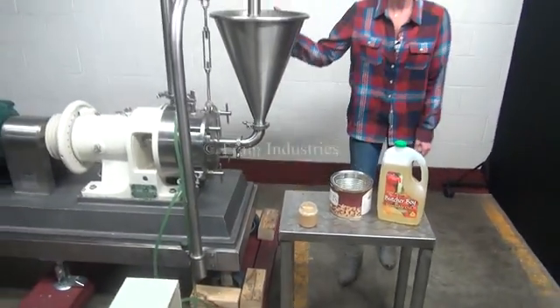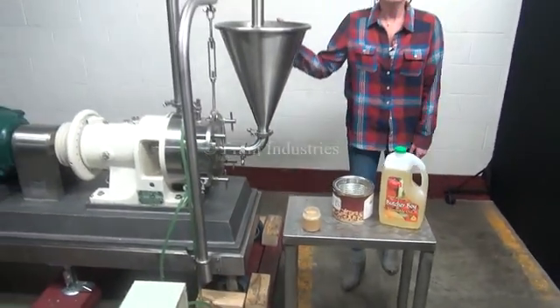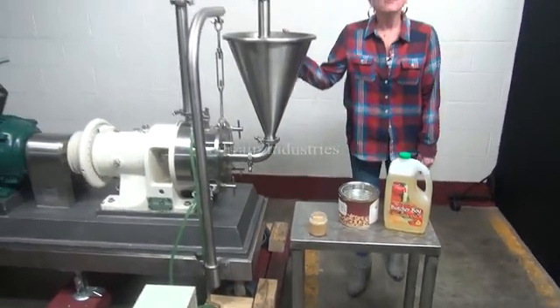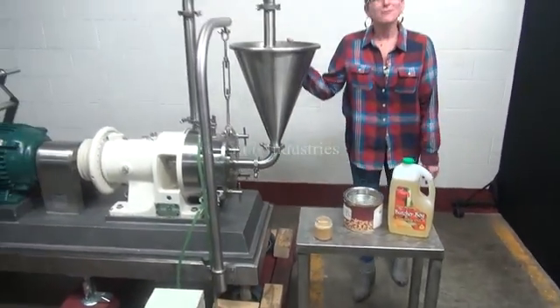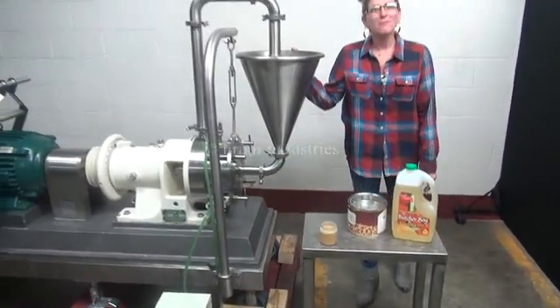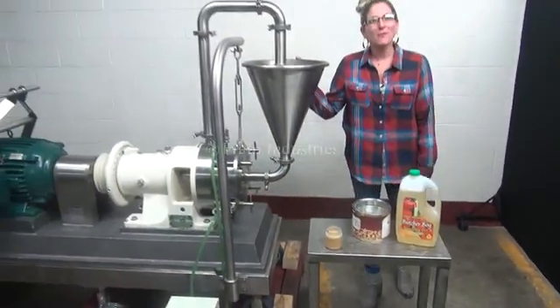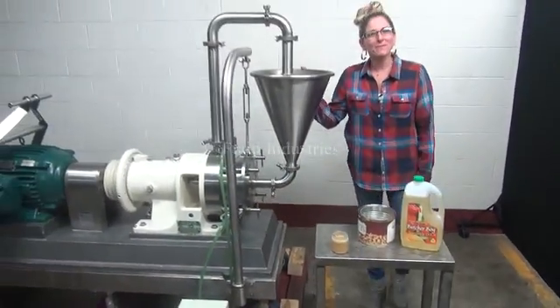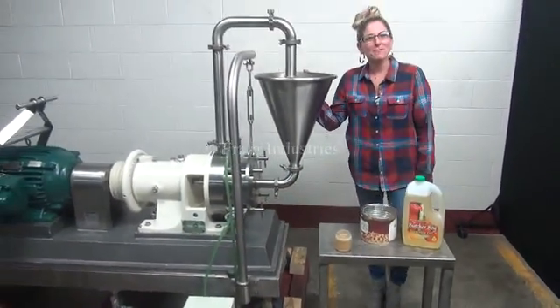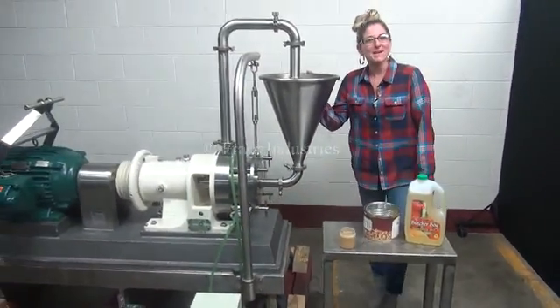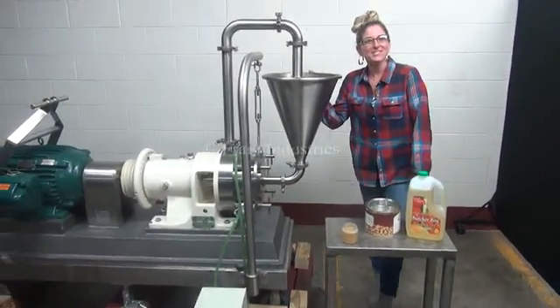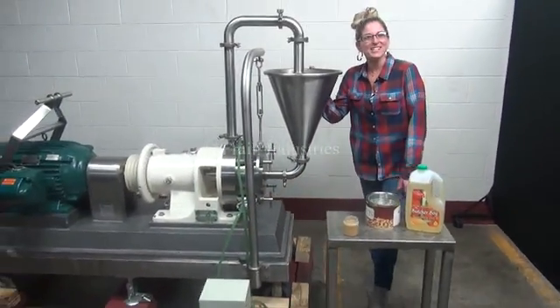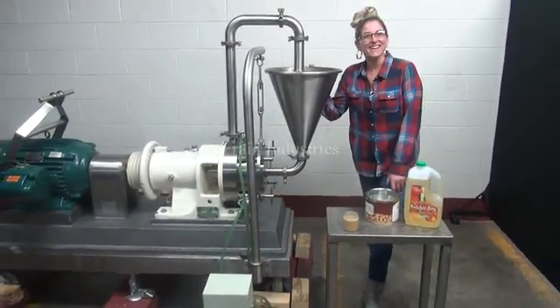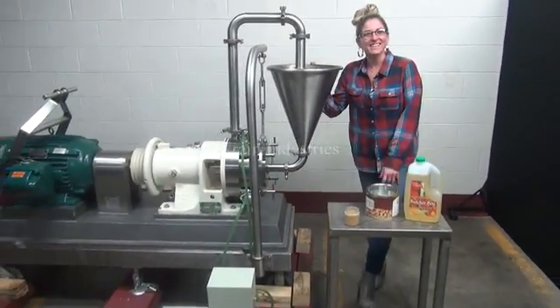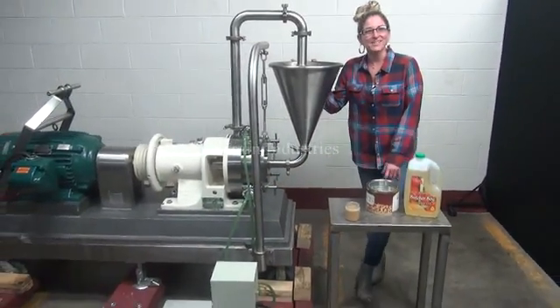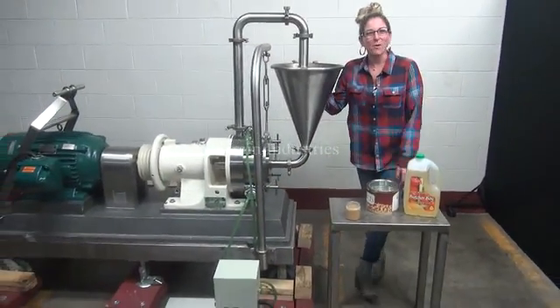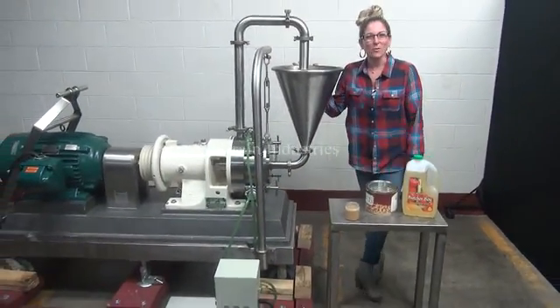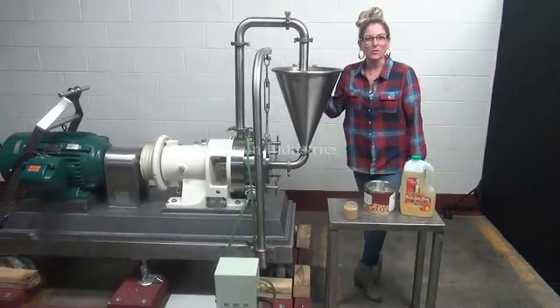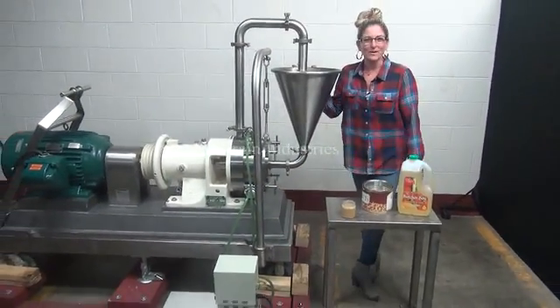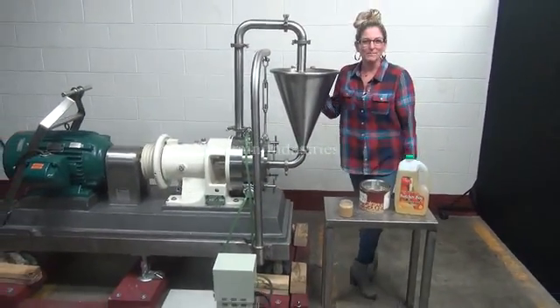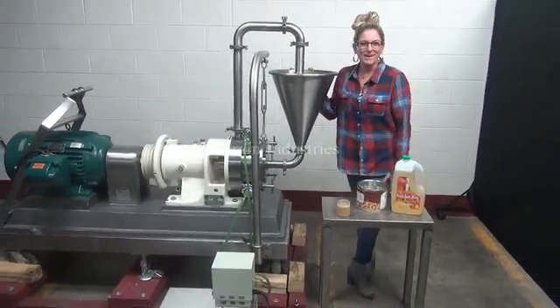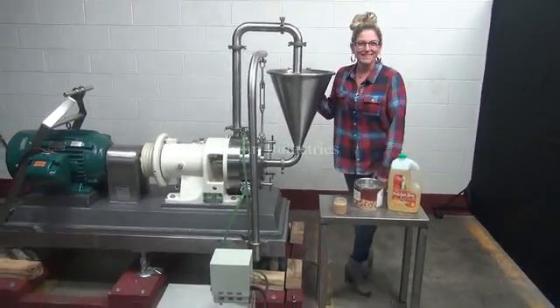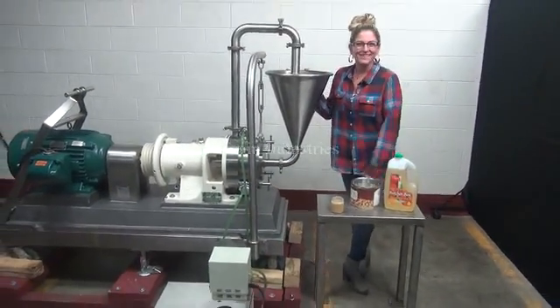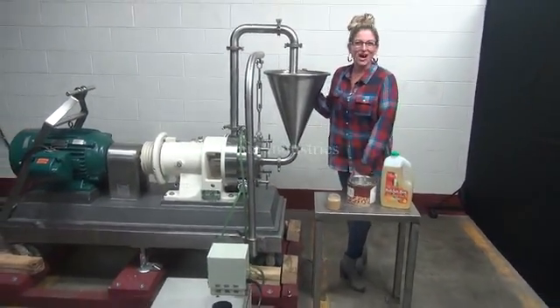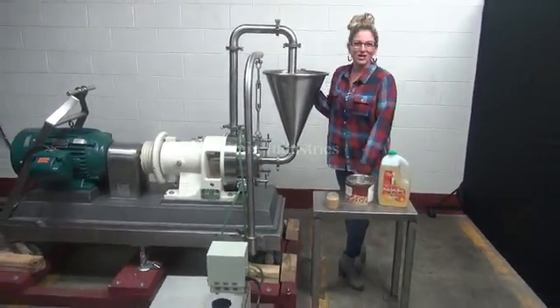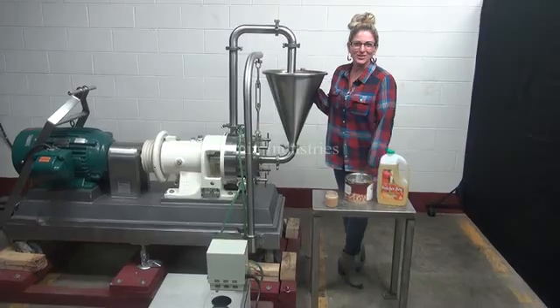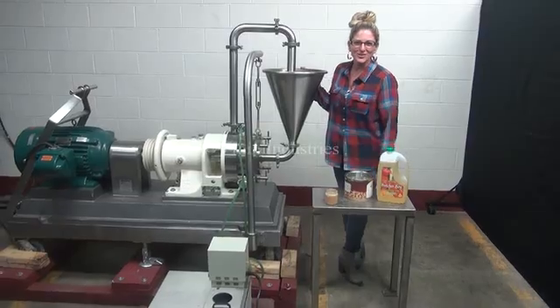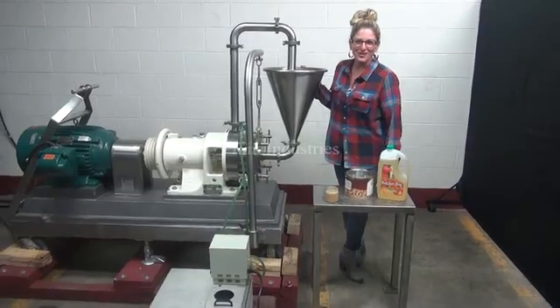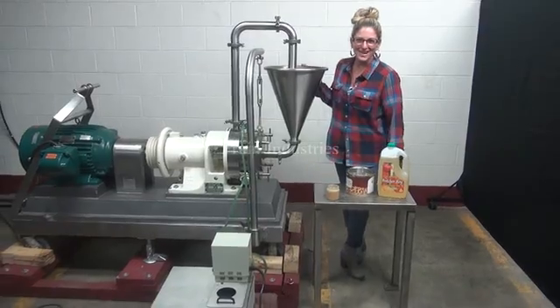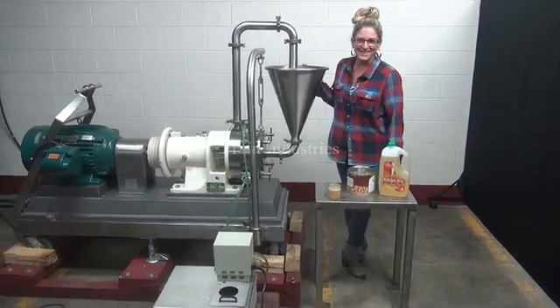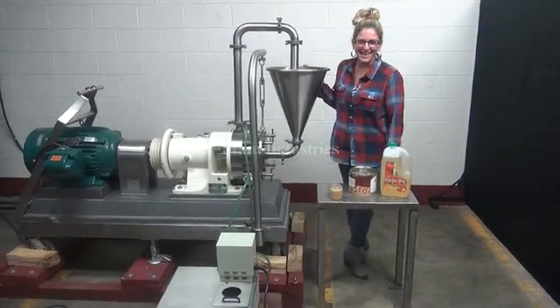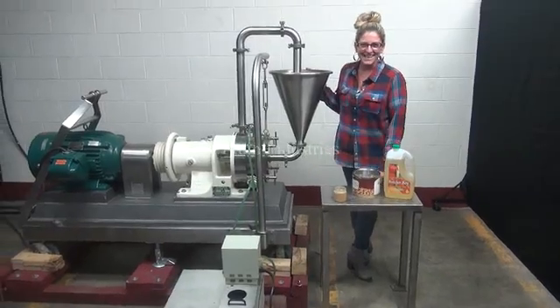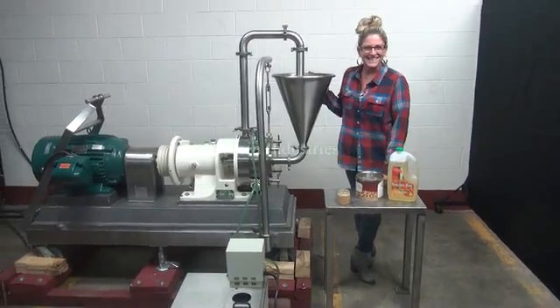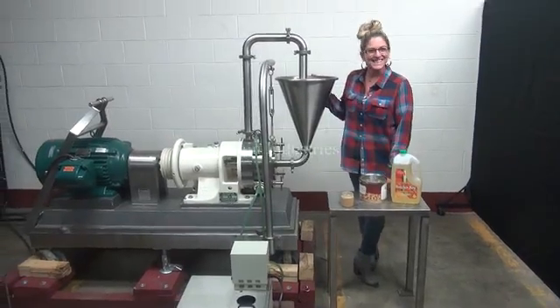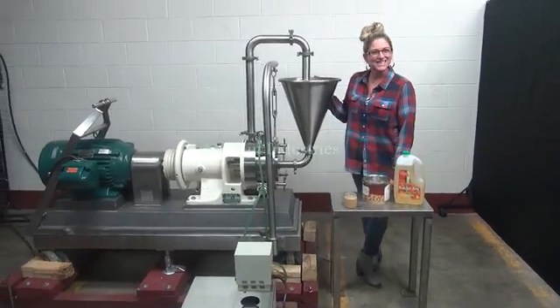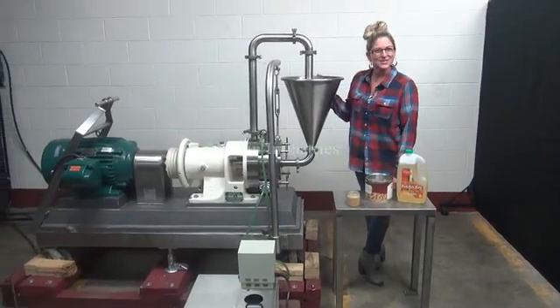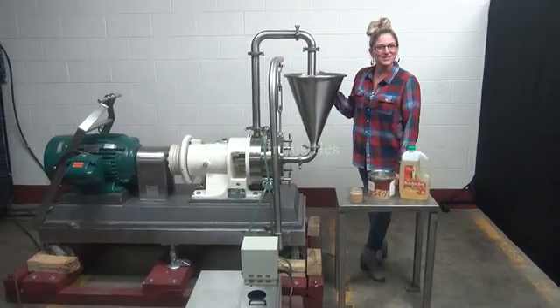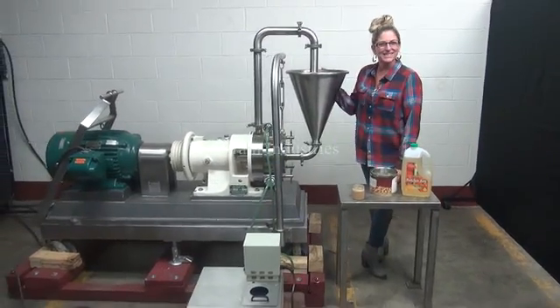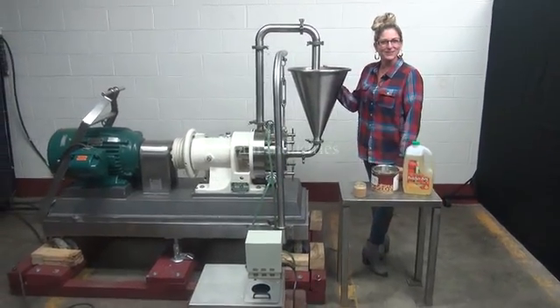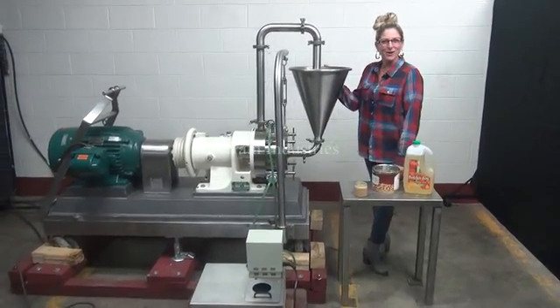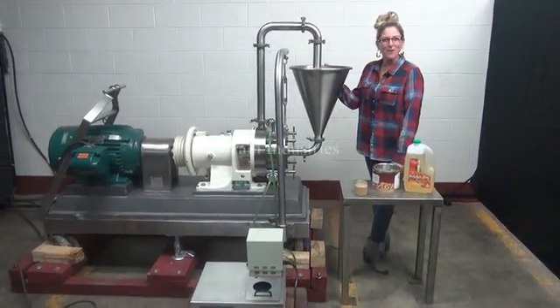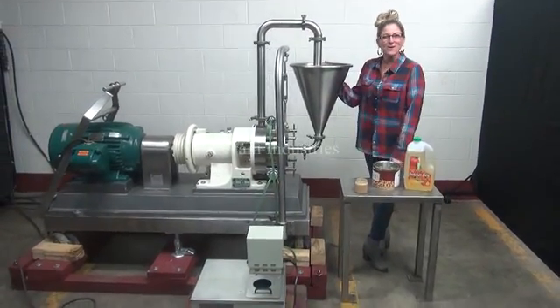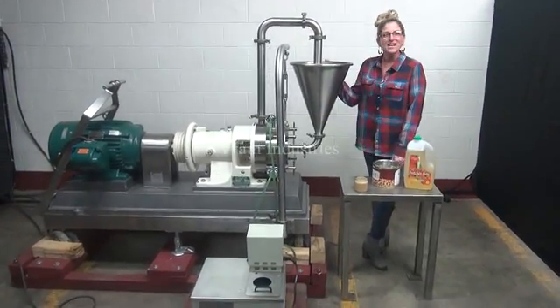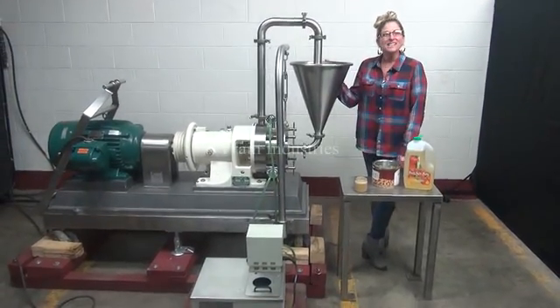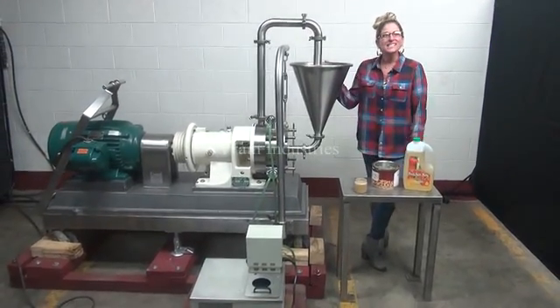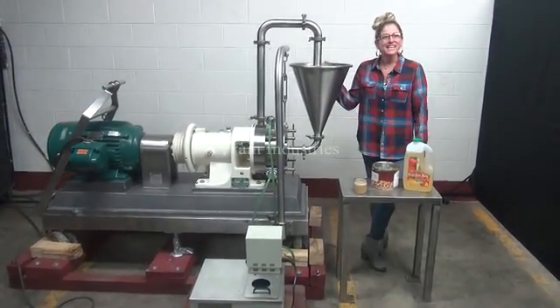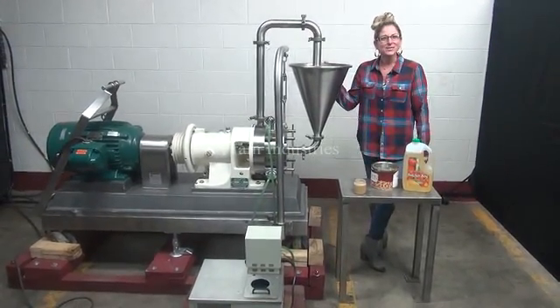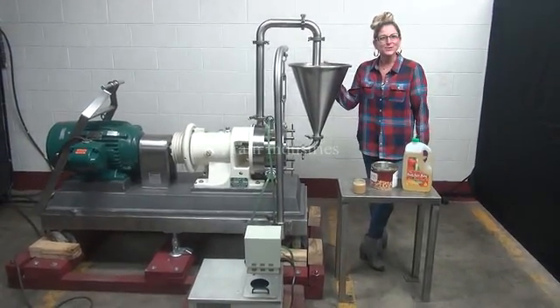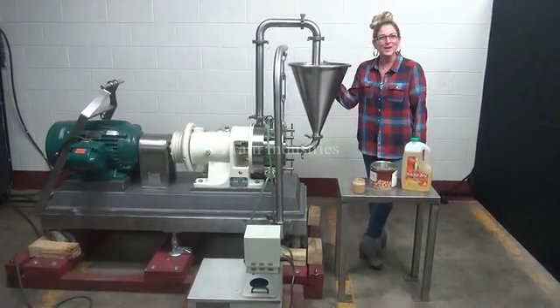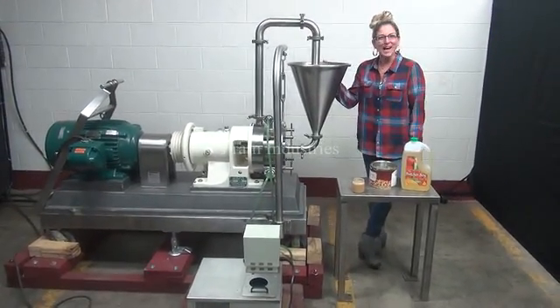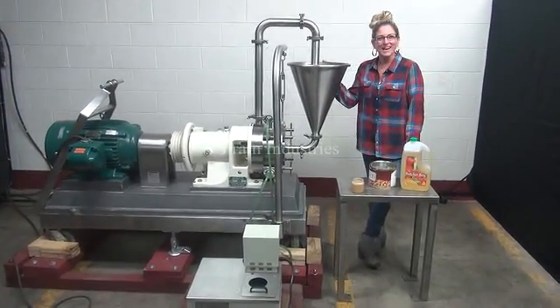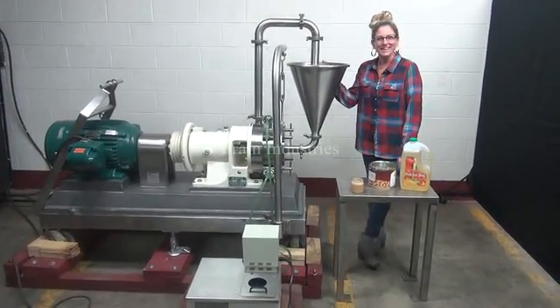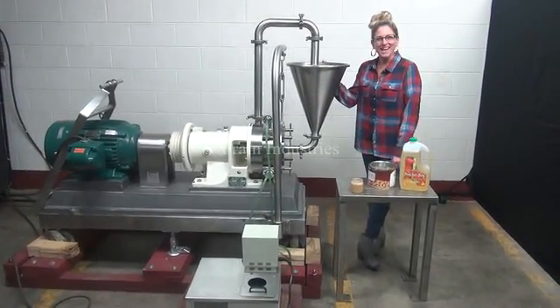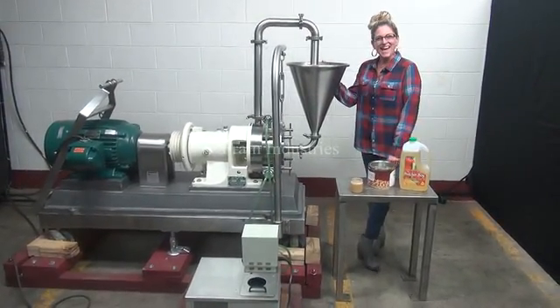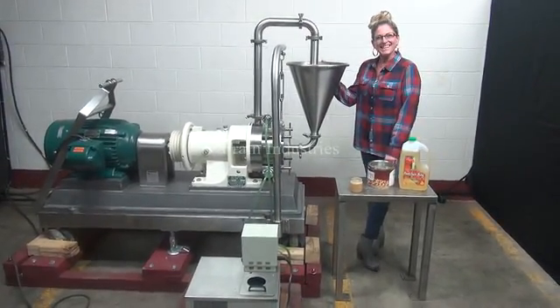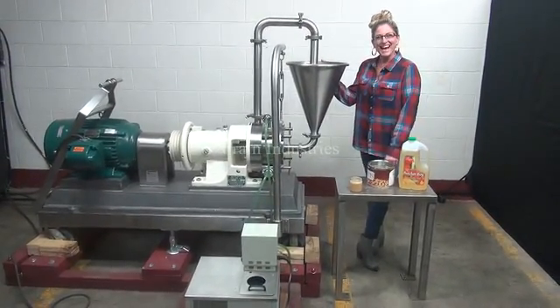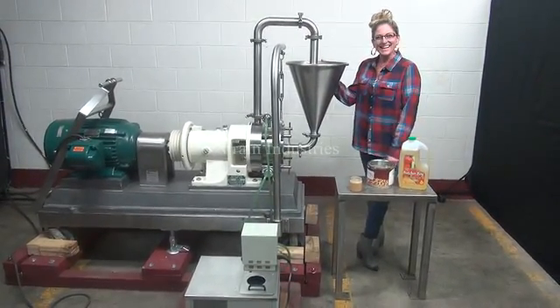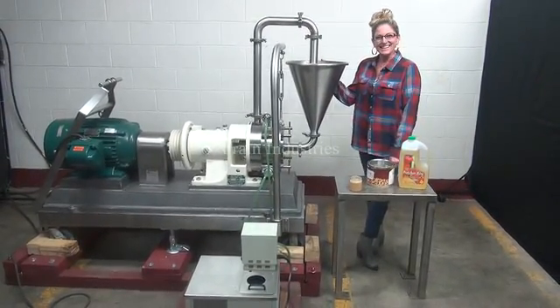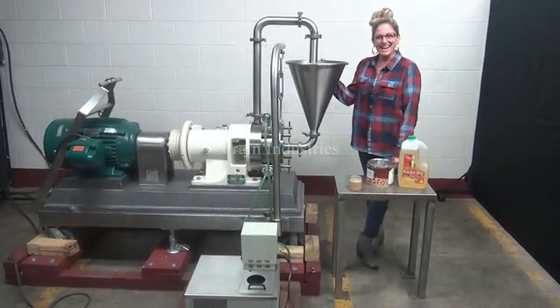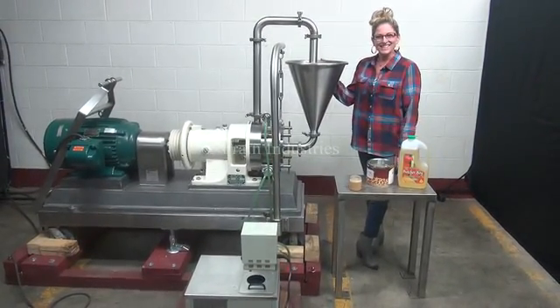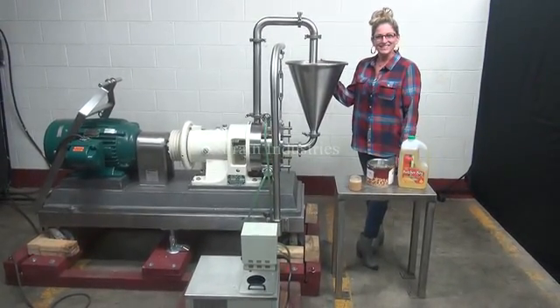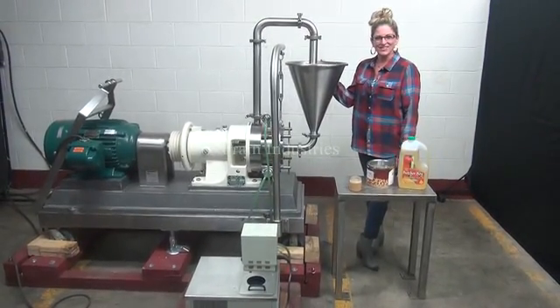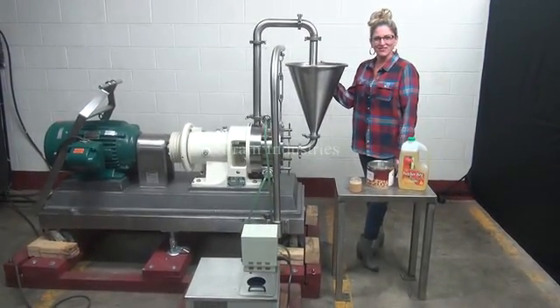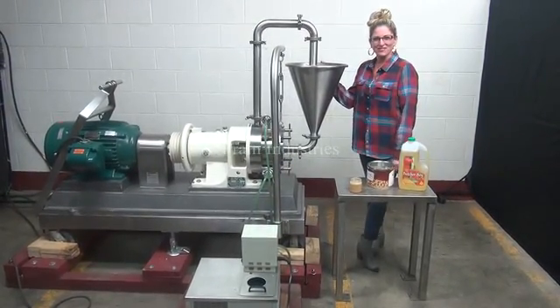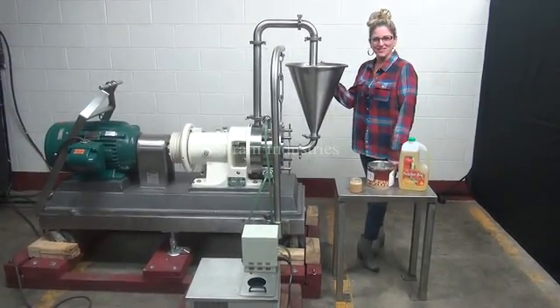For more information on this colloid mill, call us direct at 629-9900.